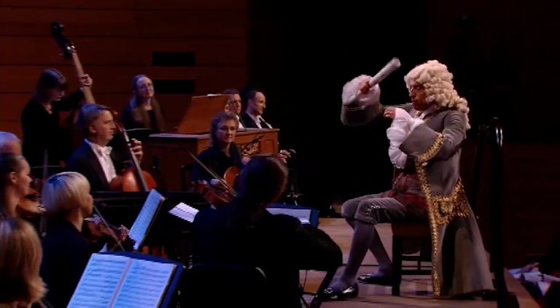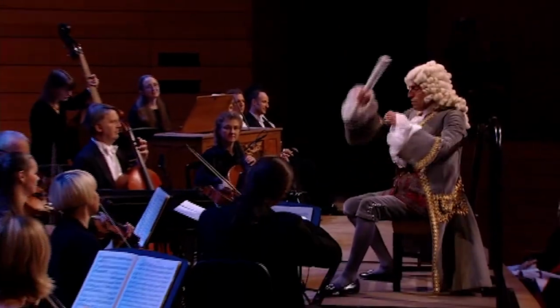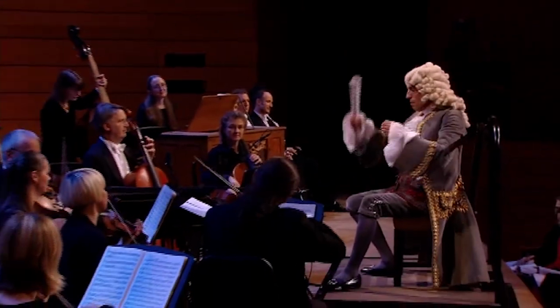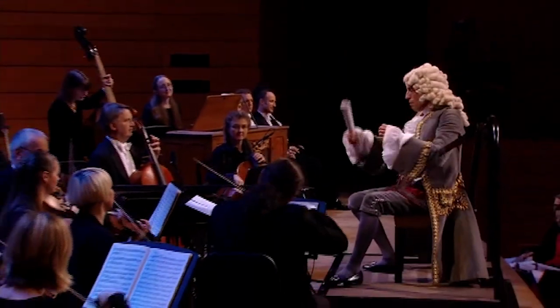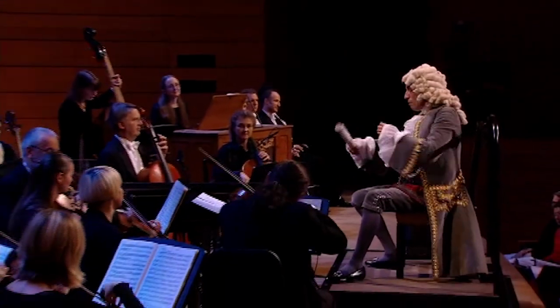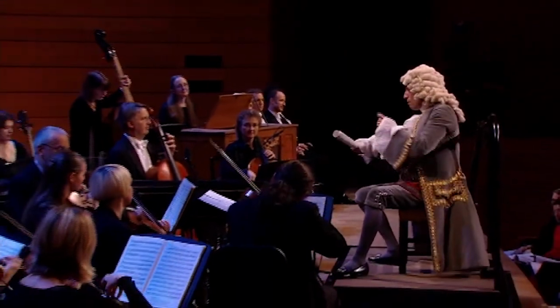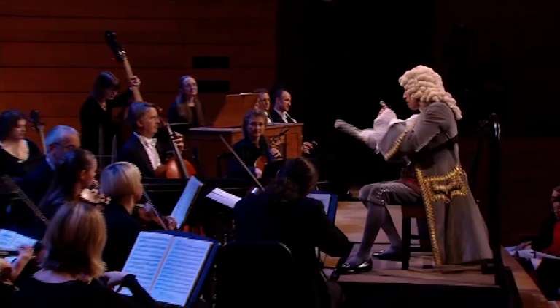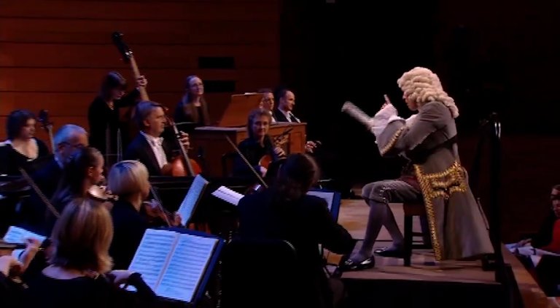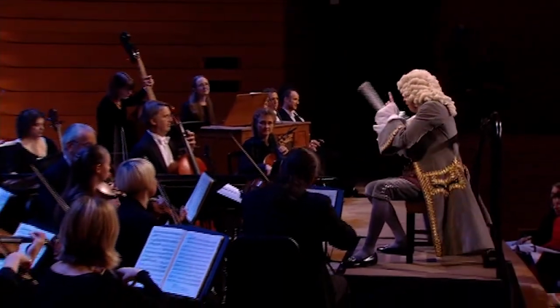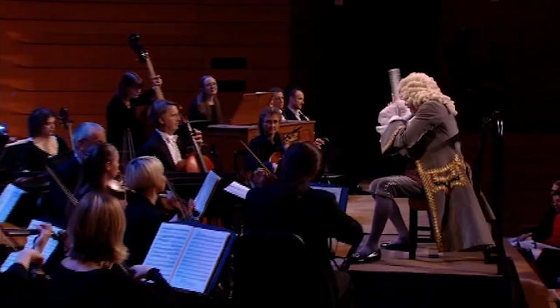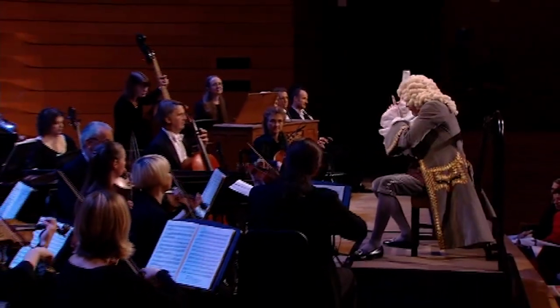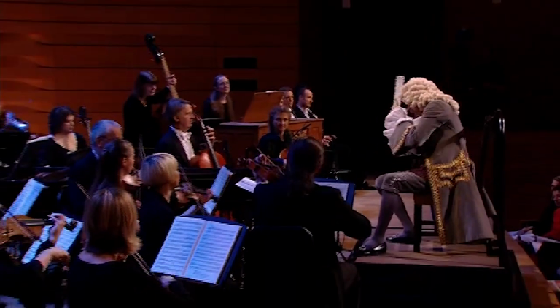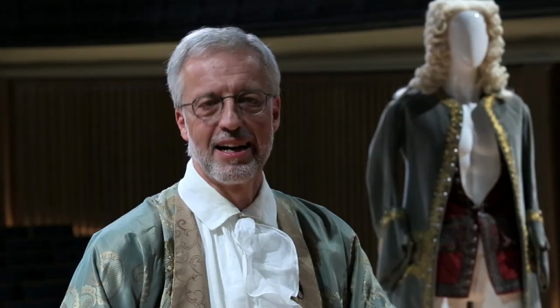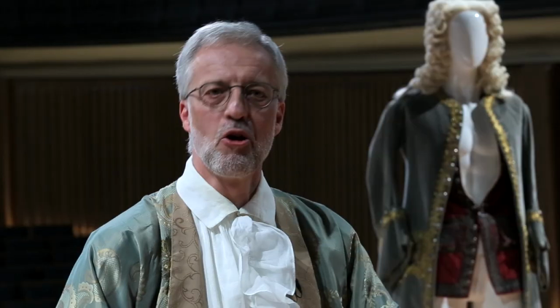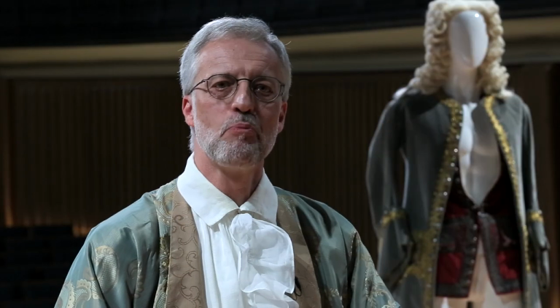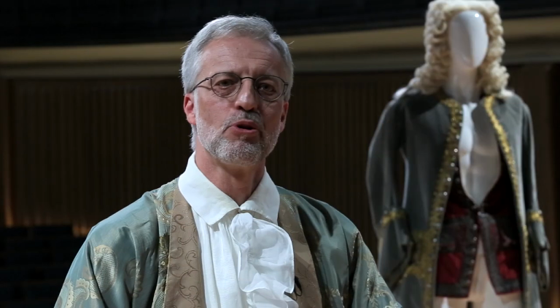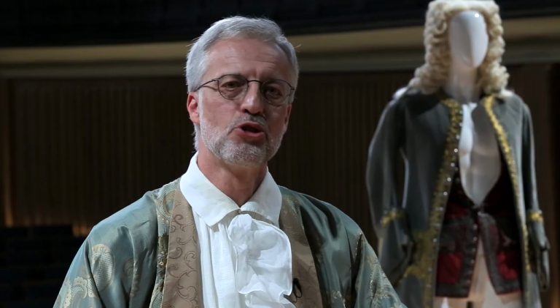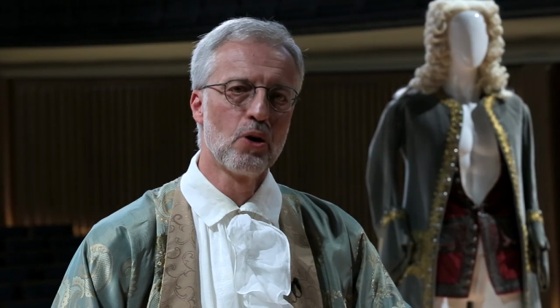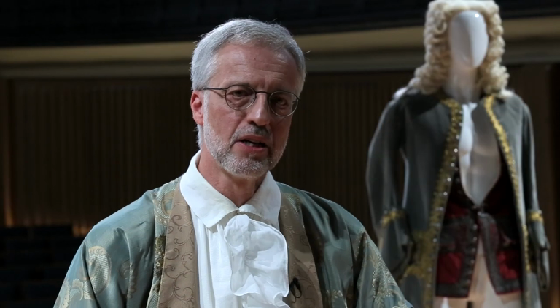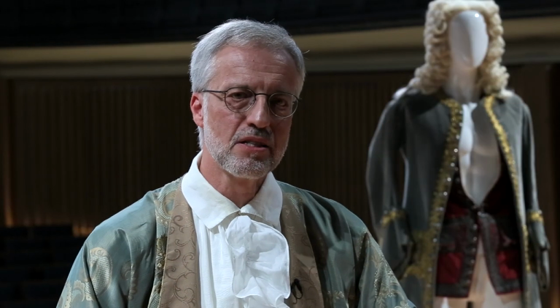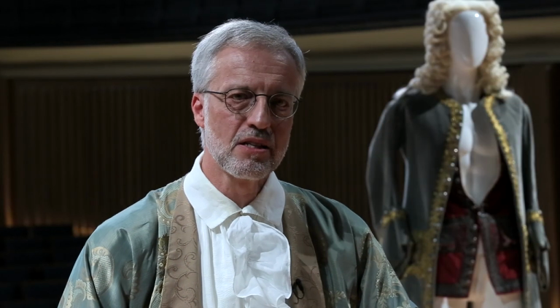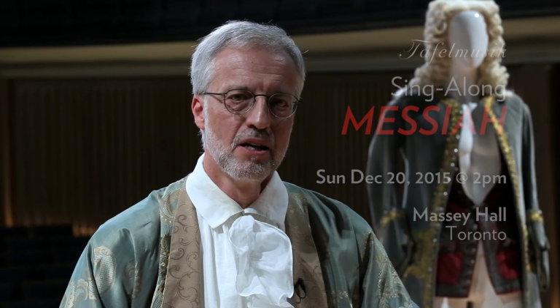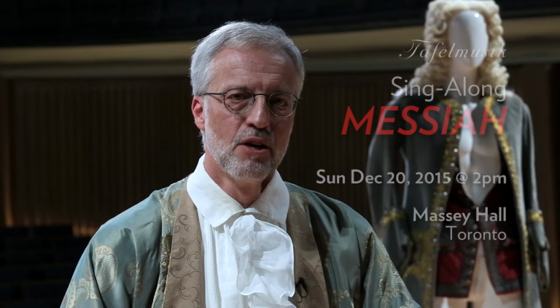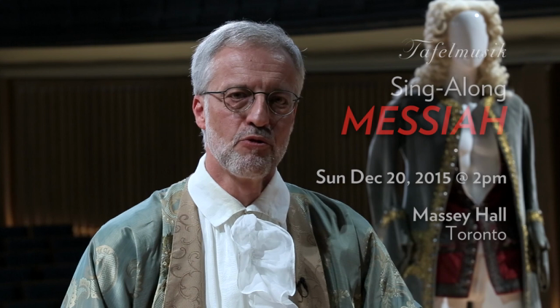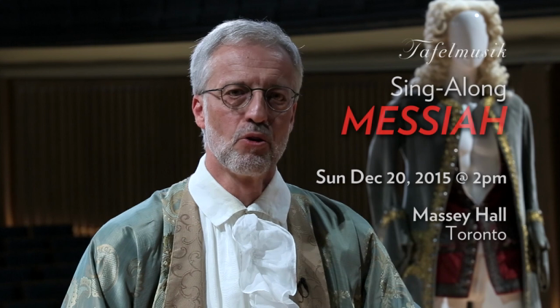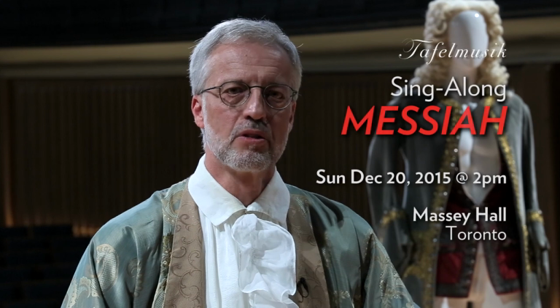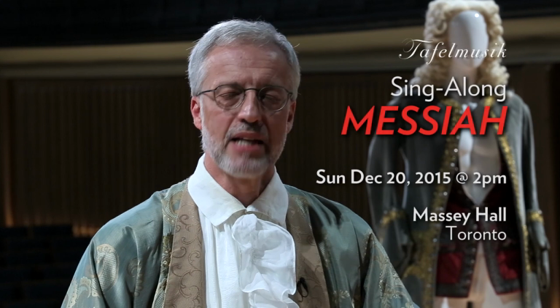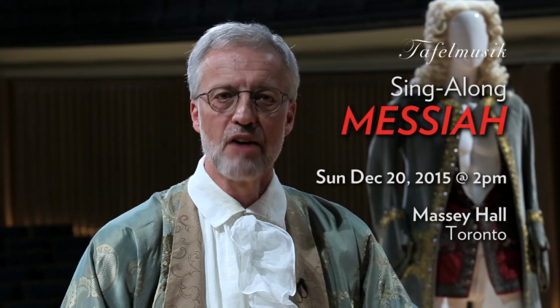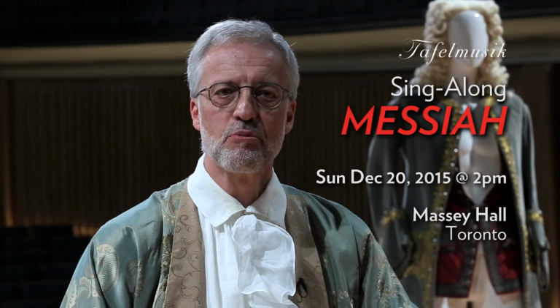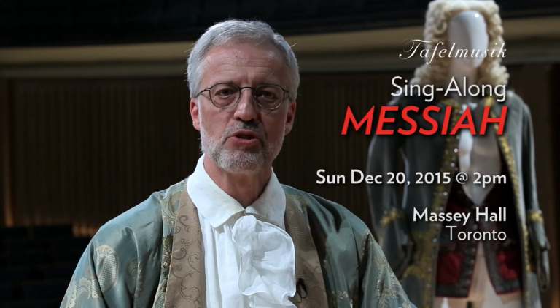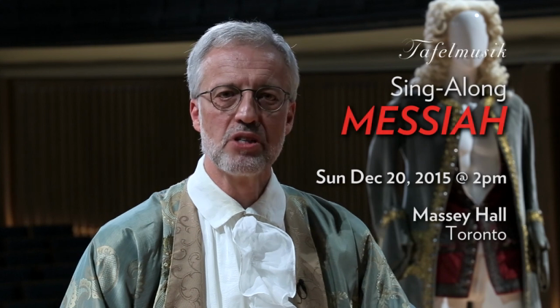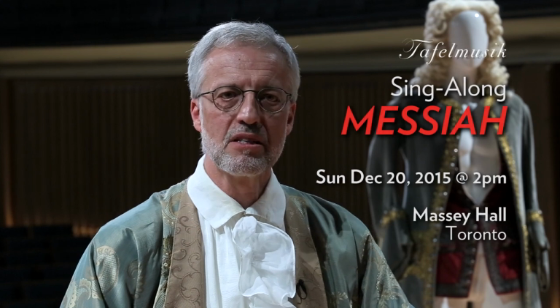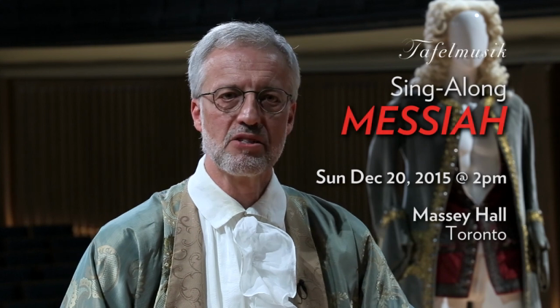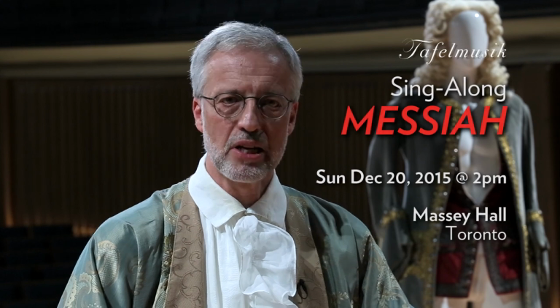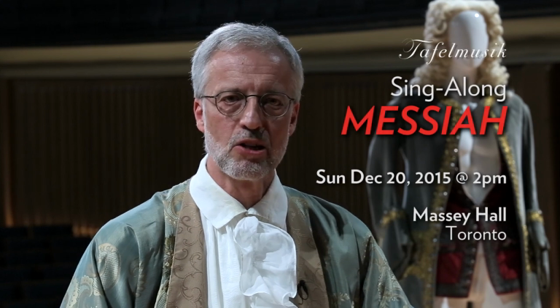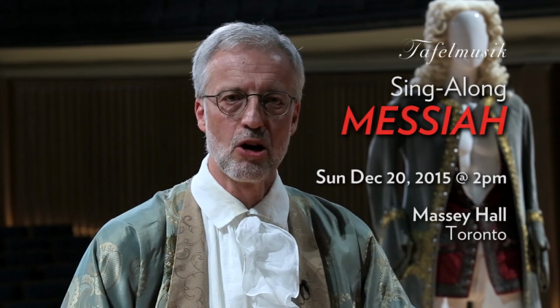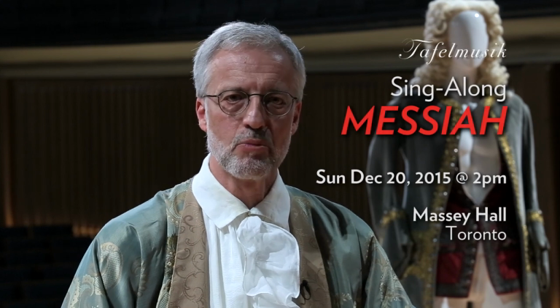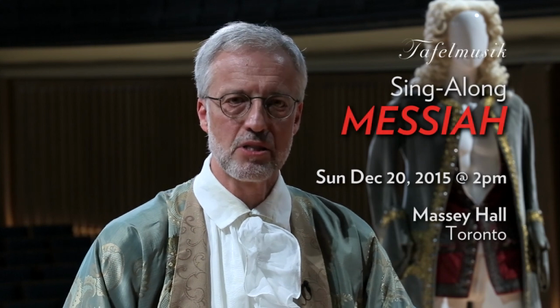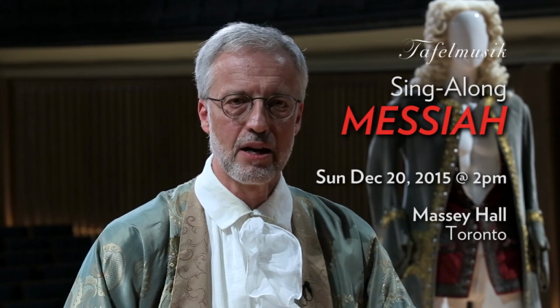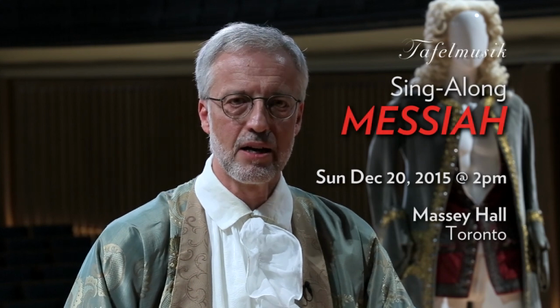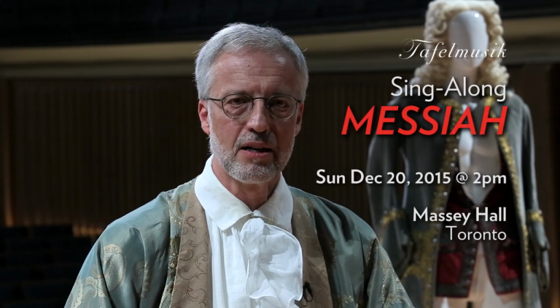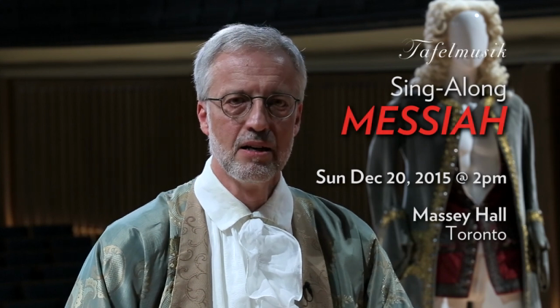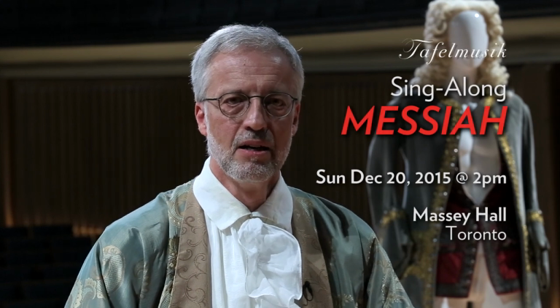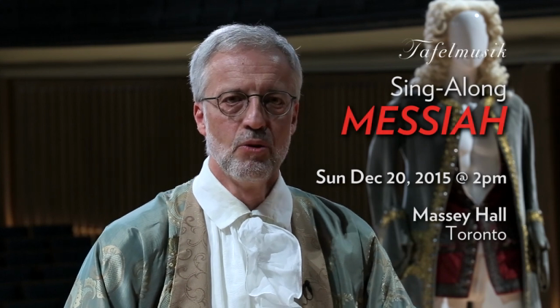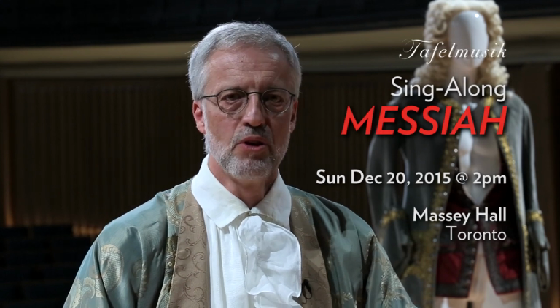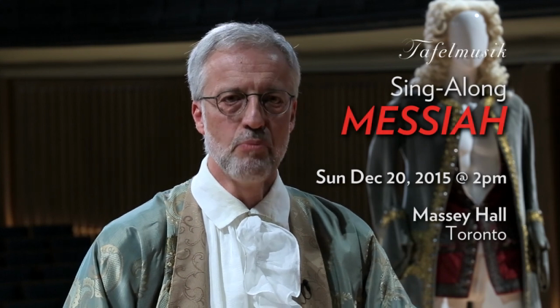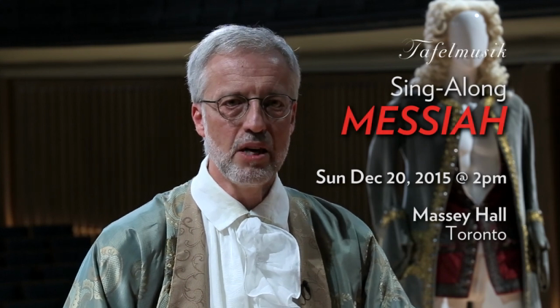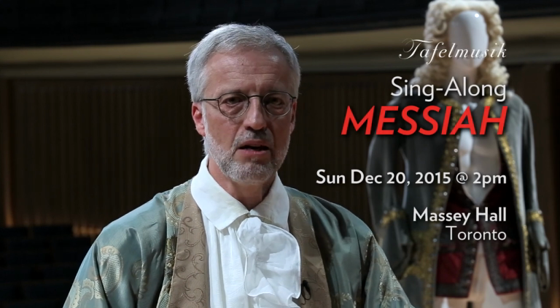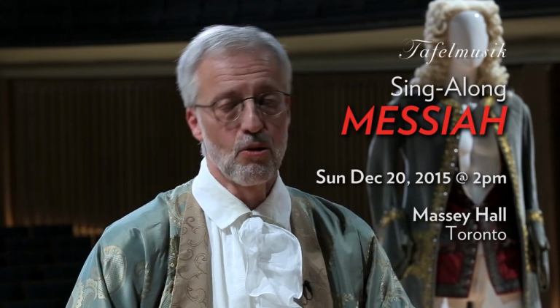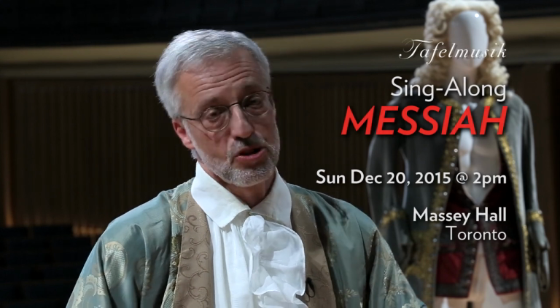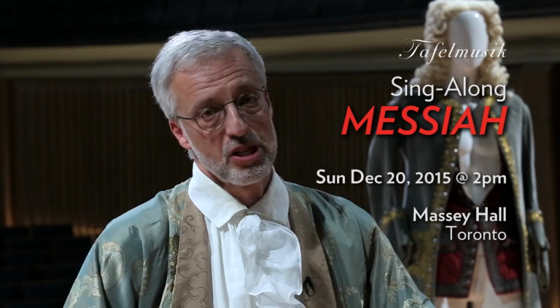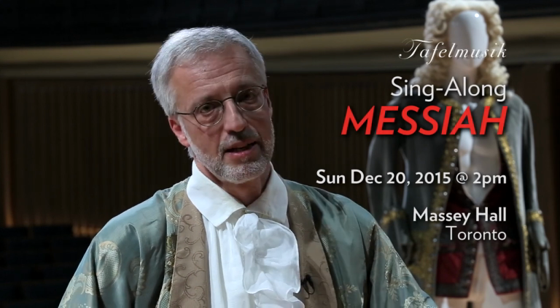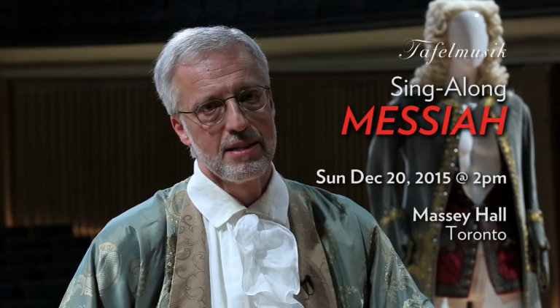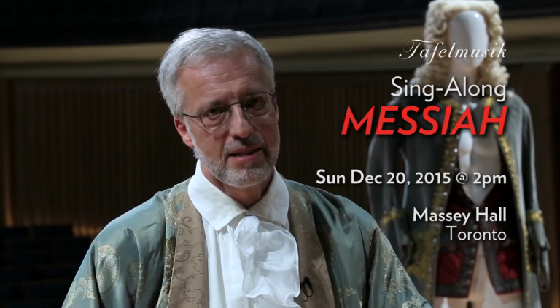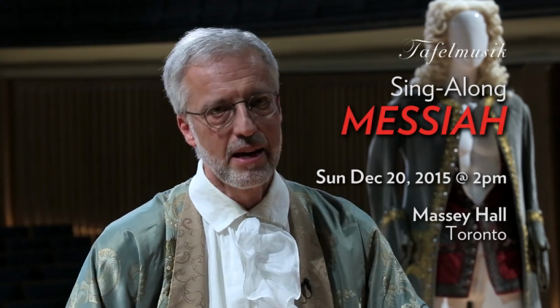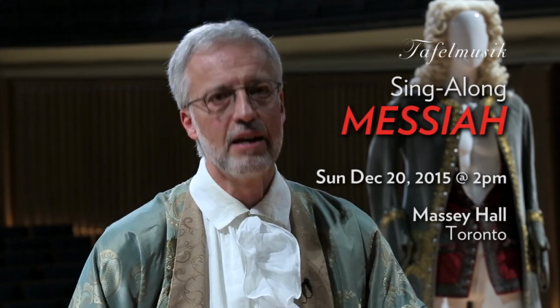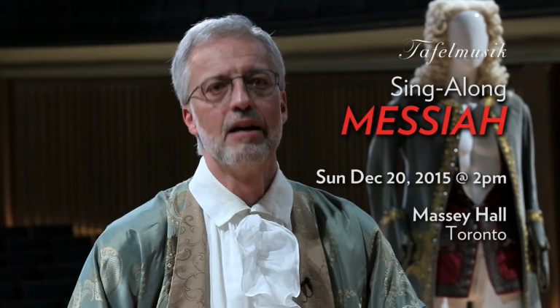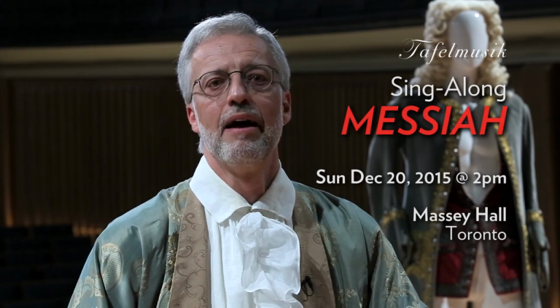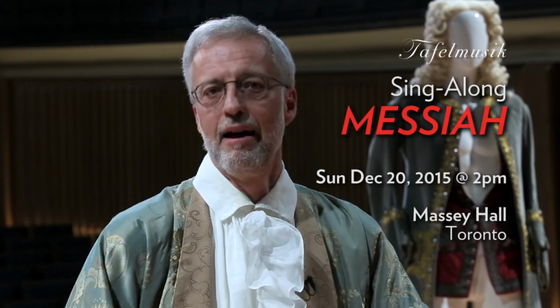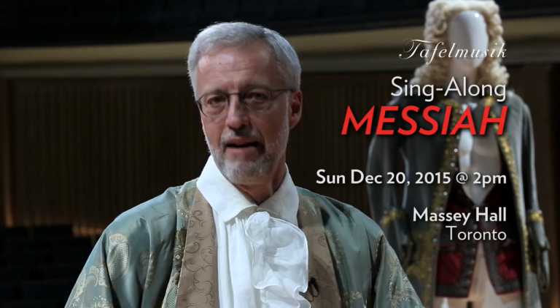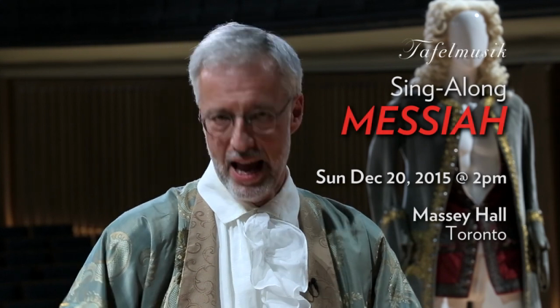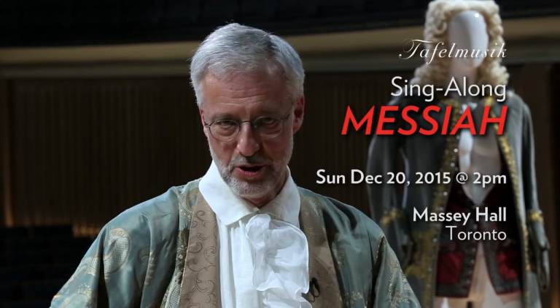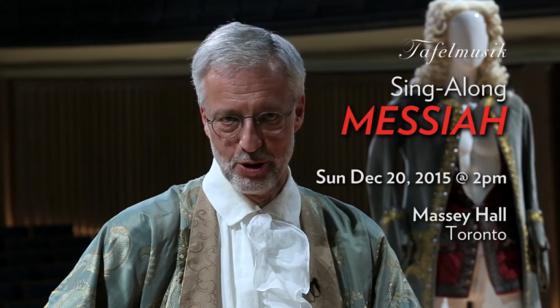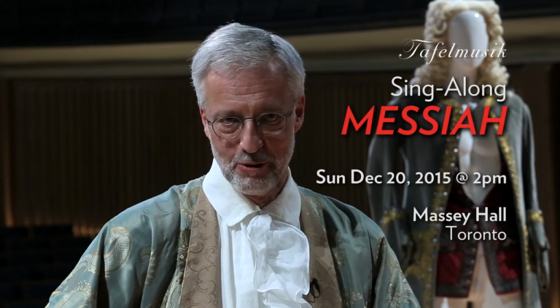Thank you for watching, and I hope you'll join us for Tafelmusik's Singalong Messiah with me — or shall I say, Herr Handel.